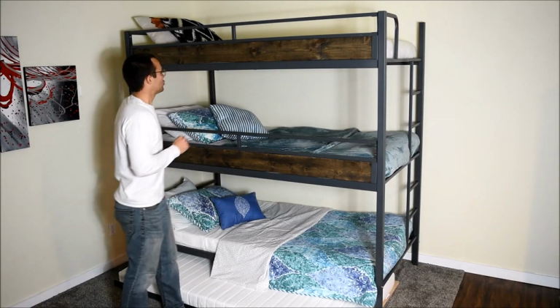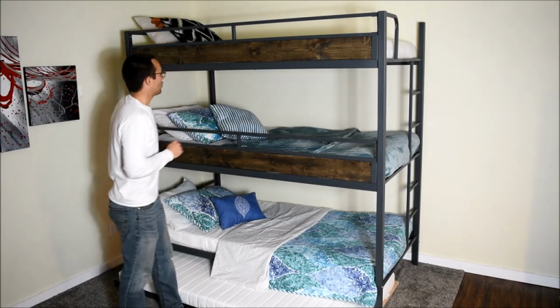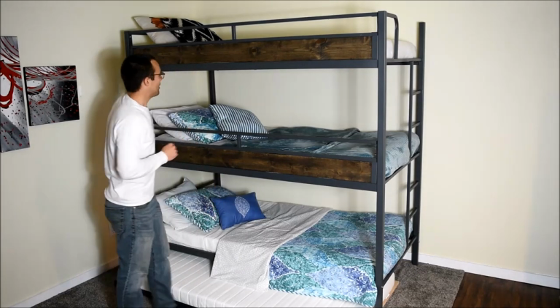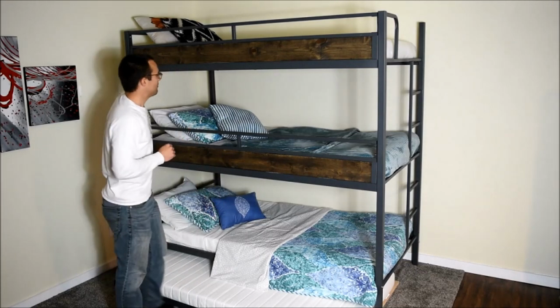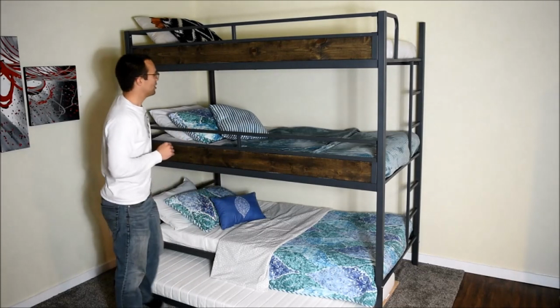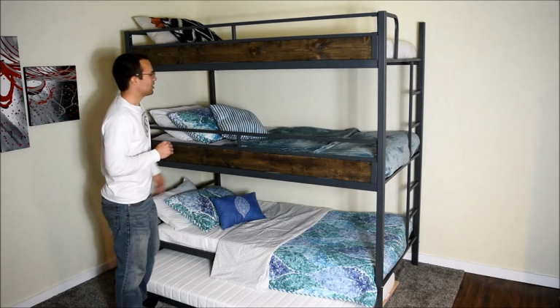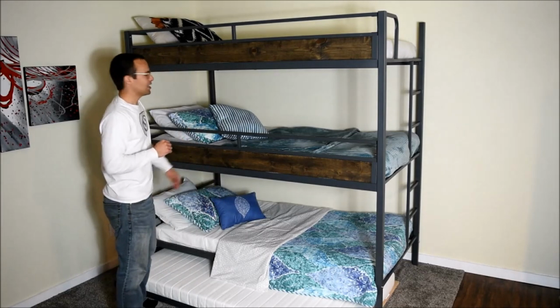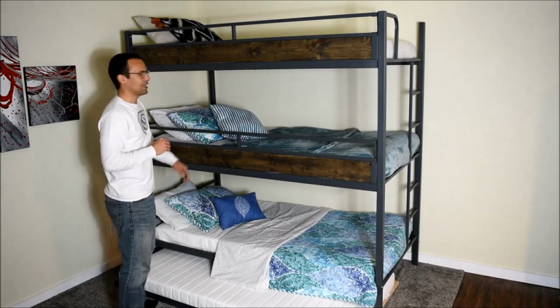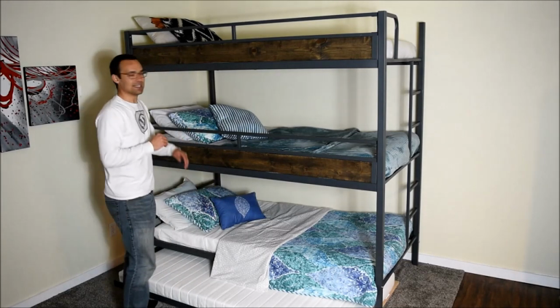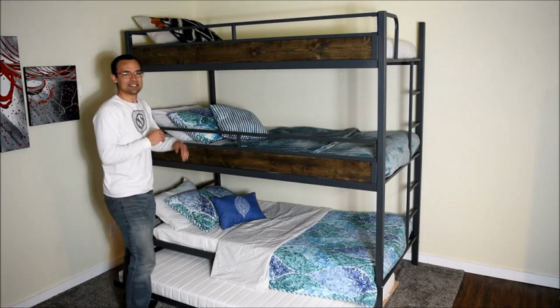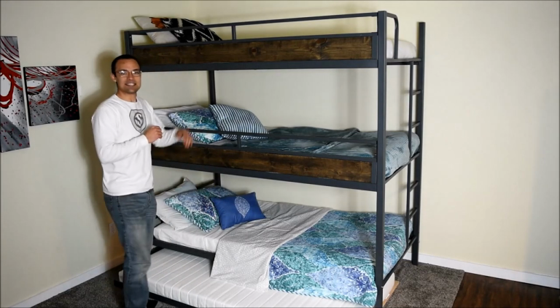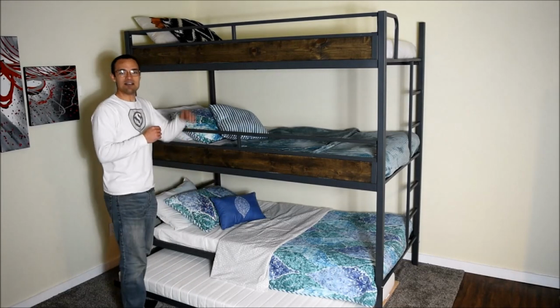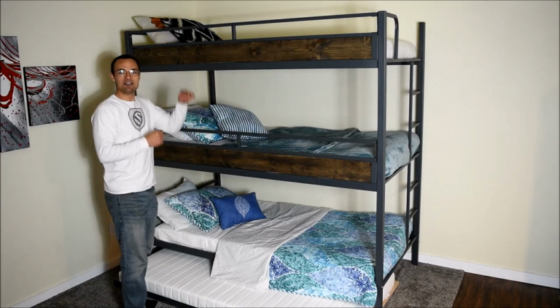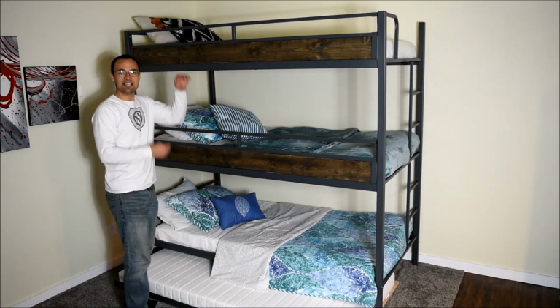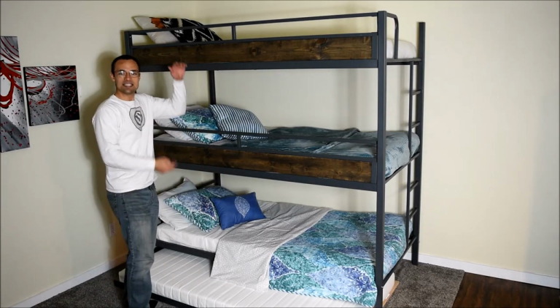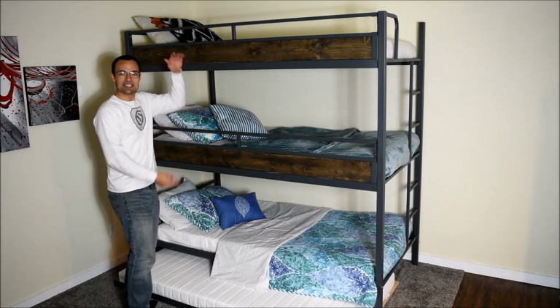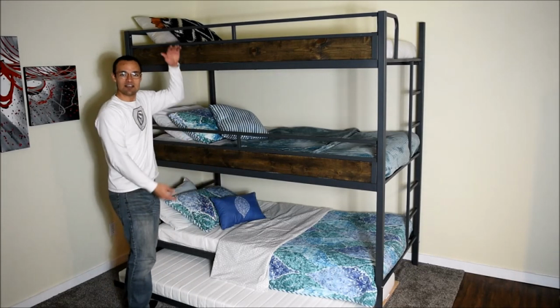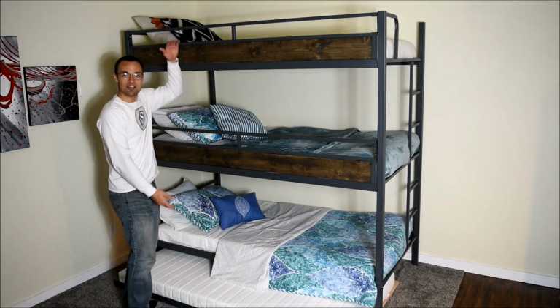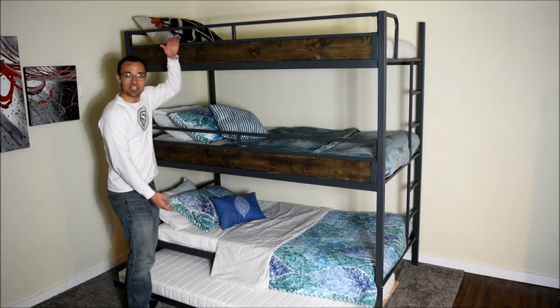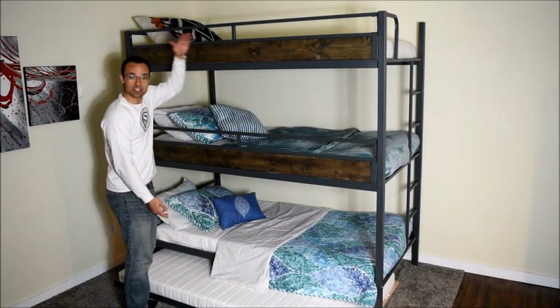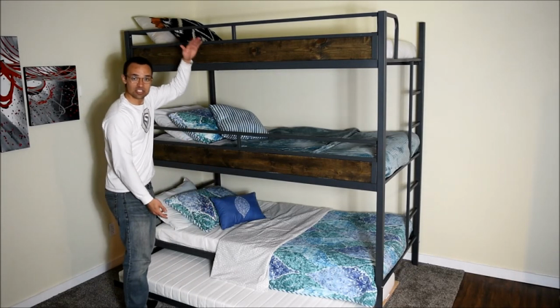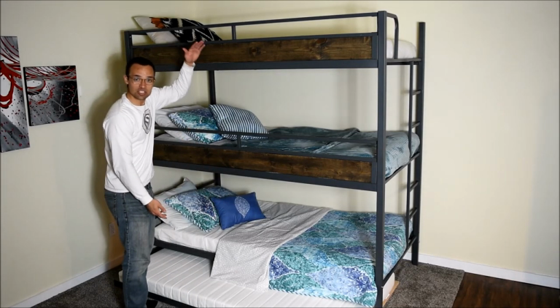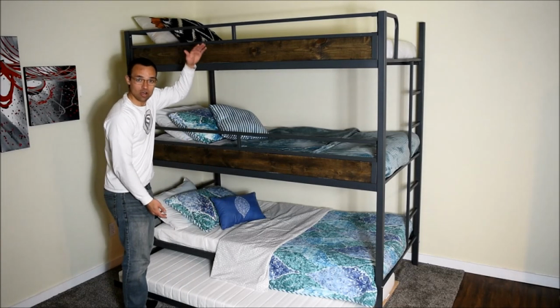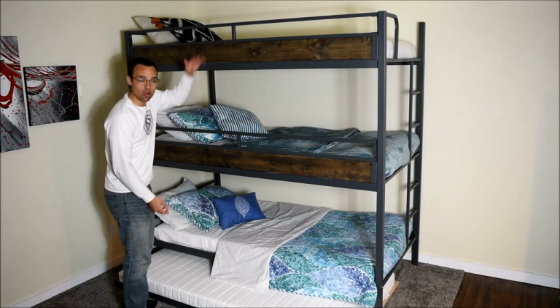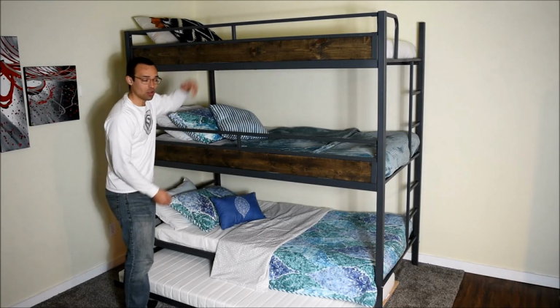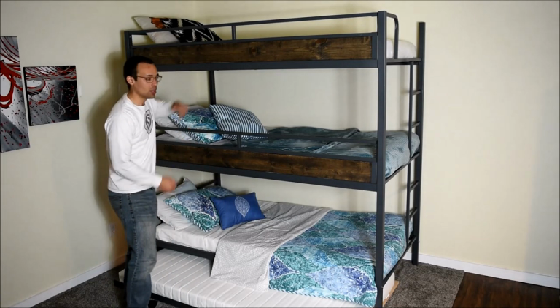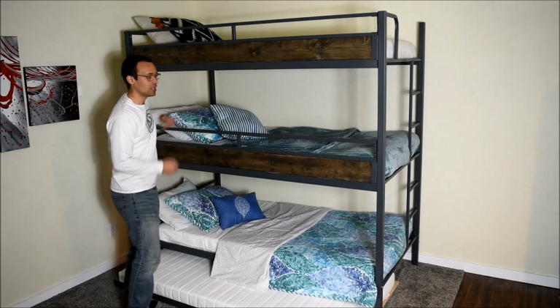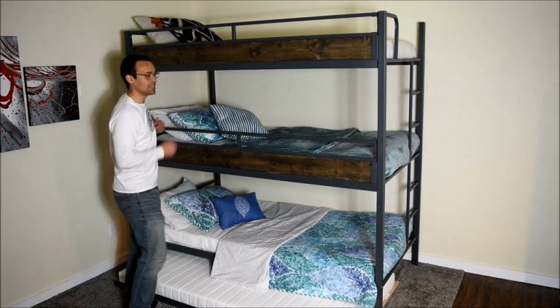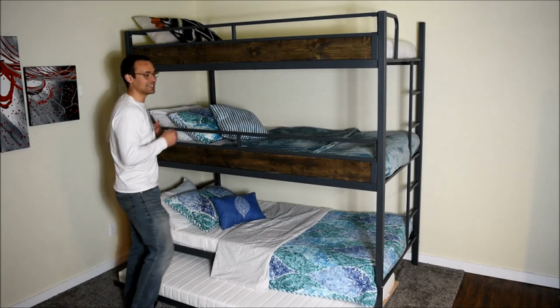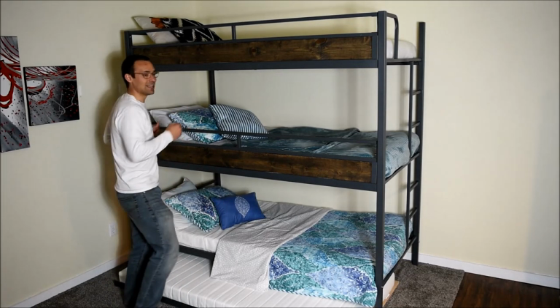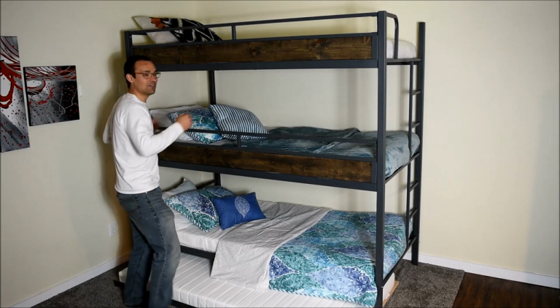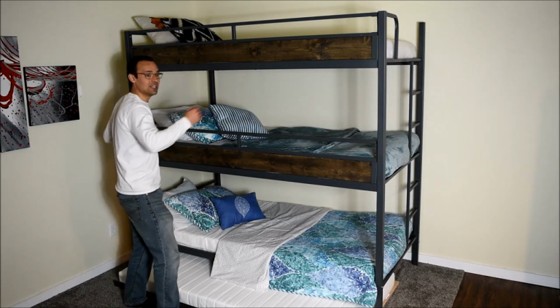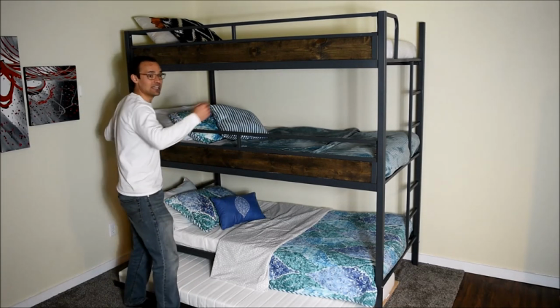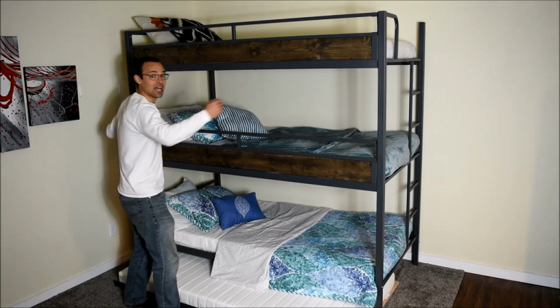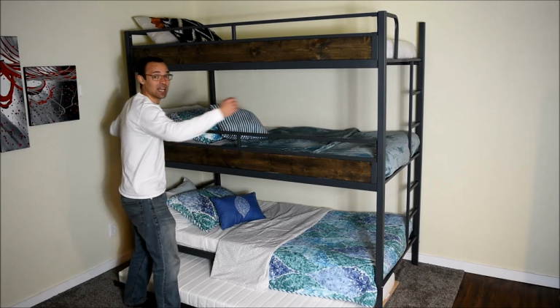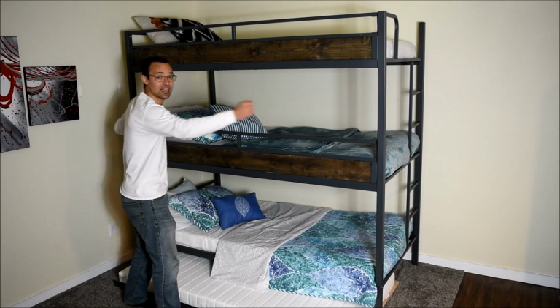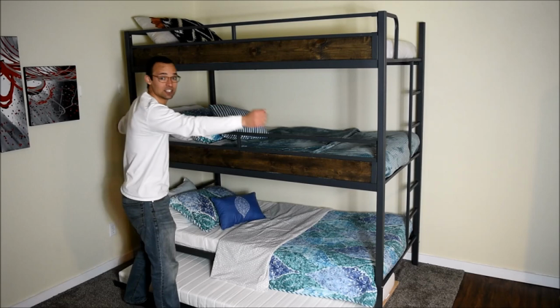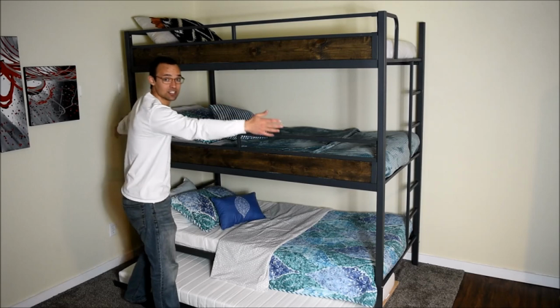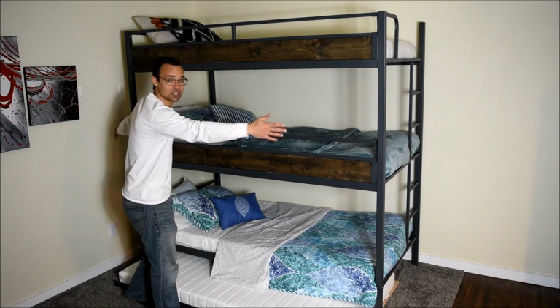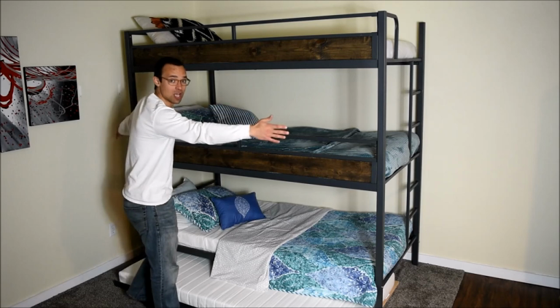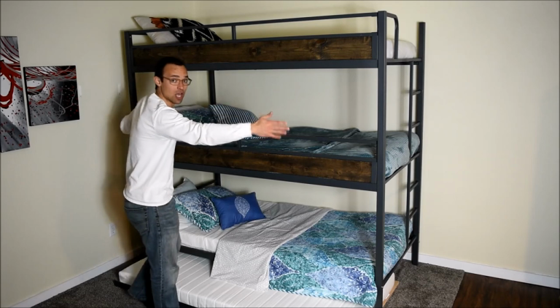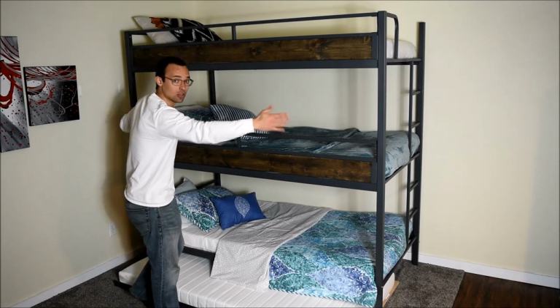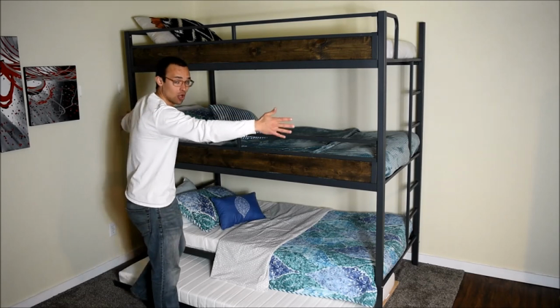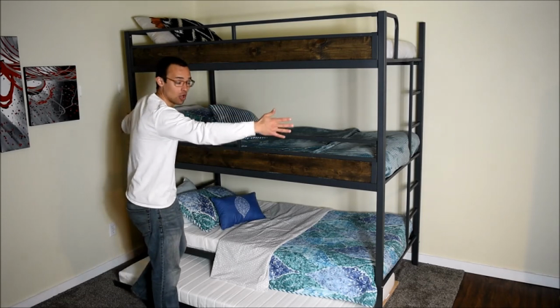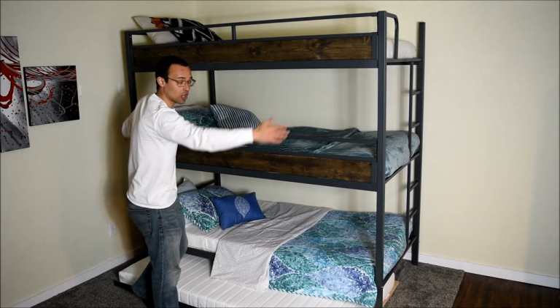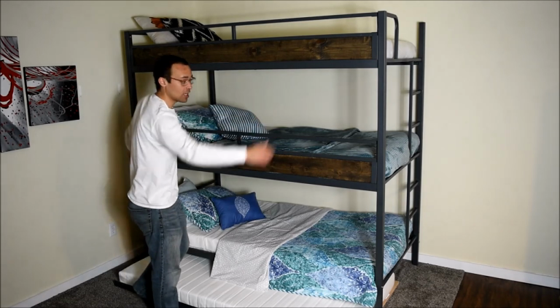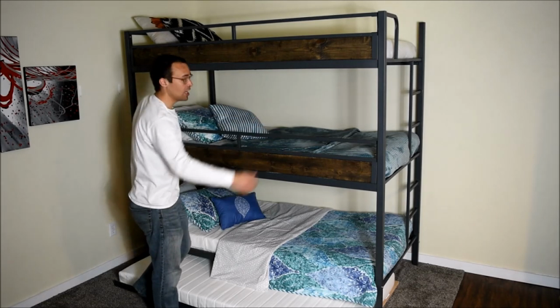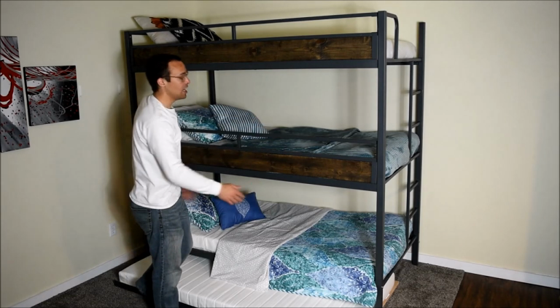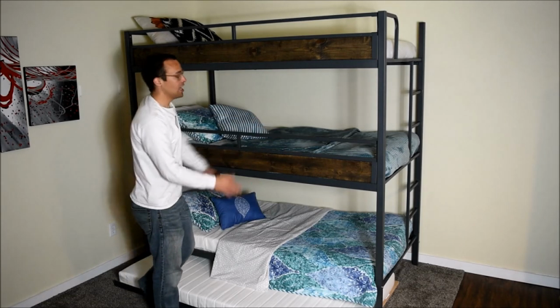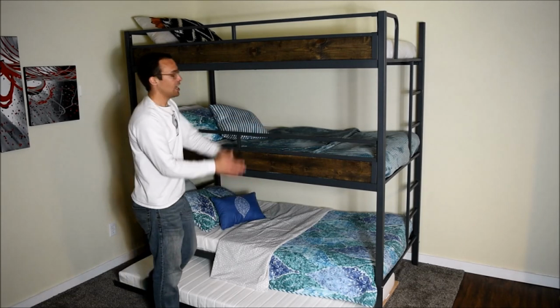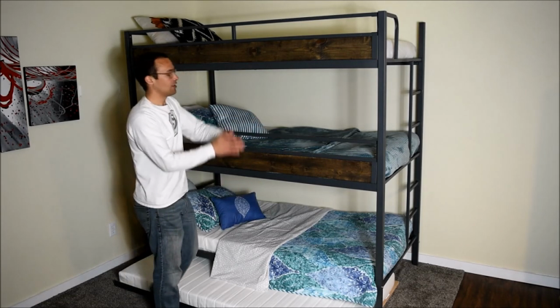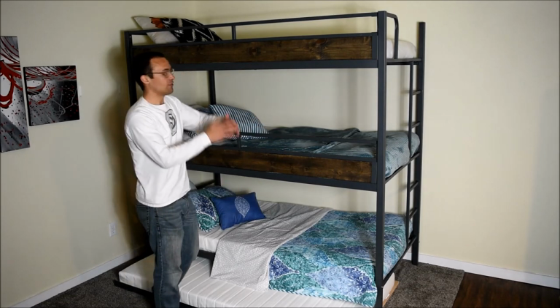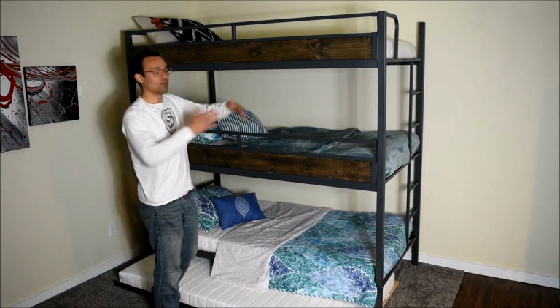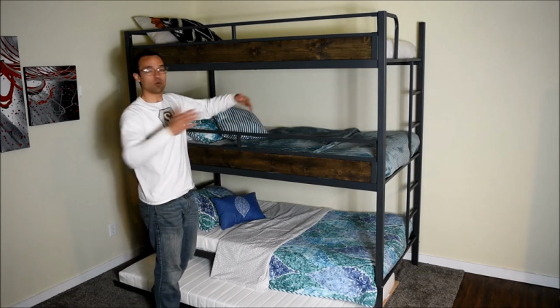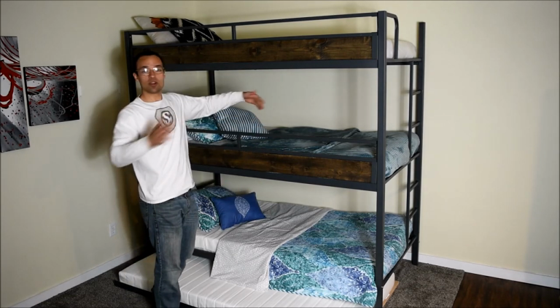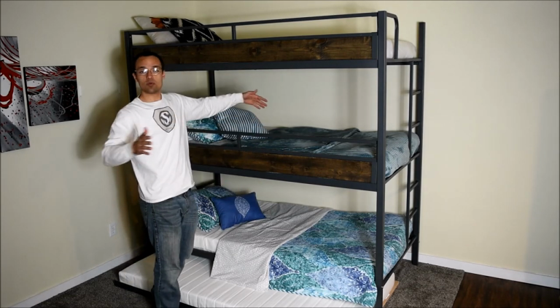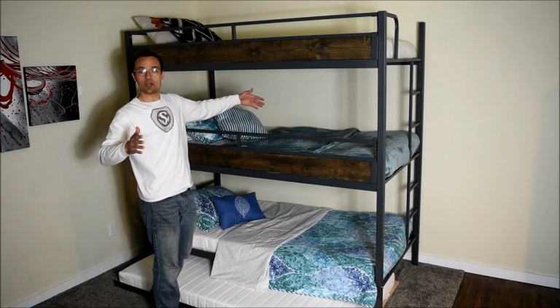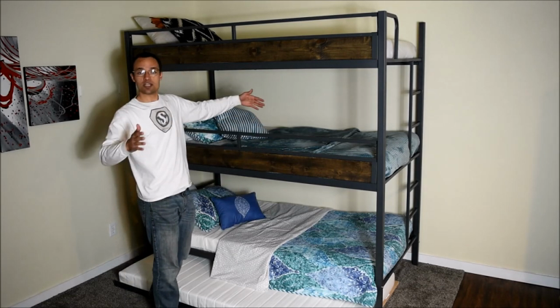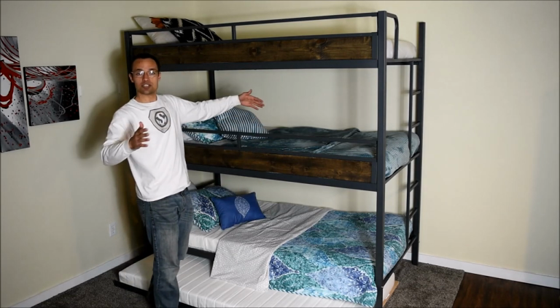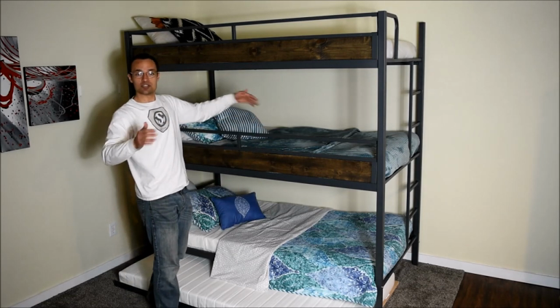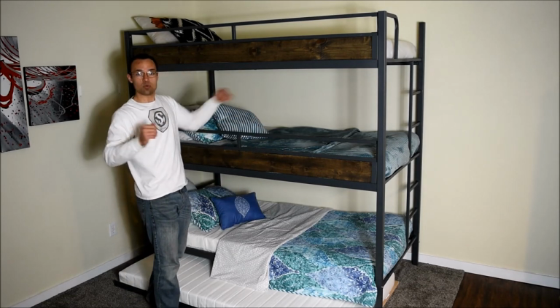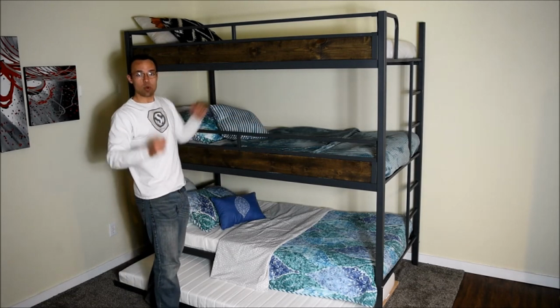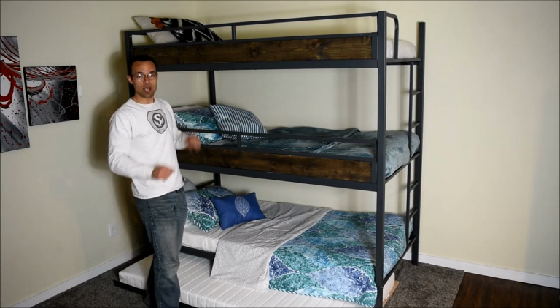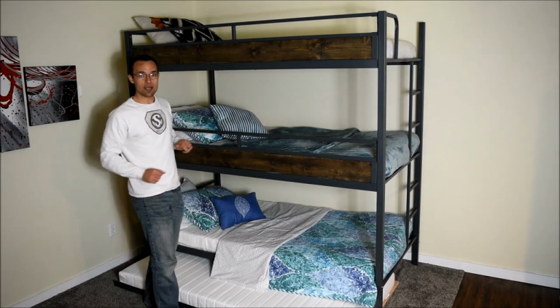Tribunk is 77 inches tall, 79 inches long, and 41 inches wide.